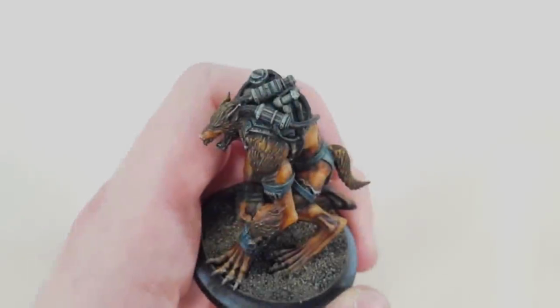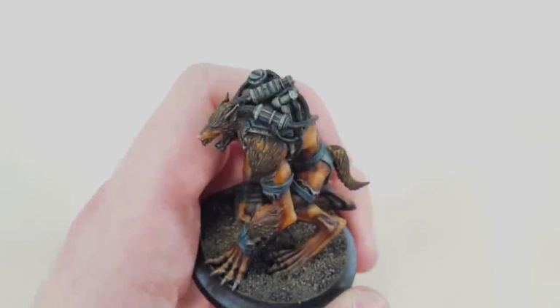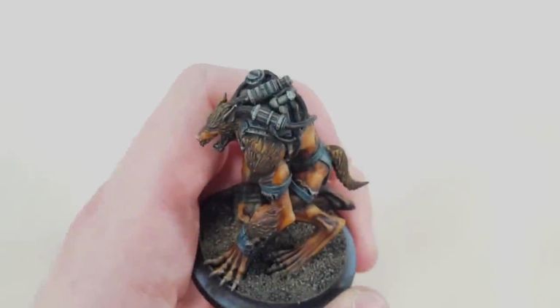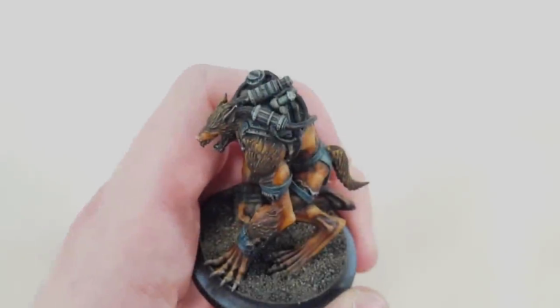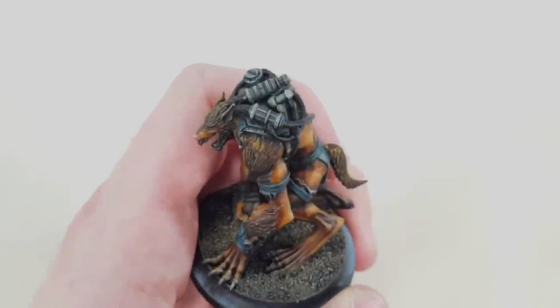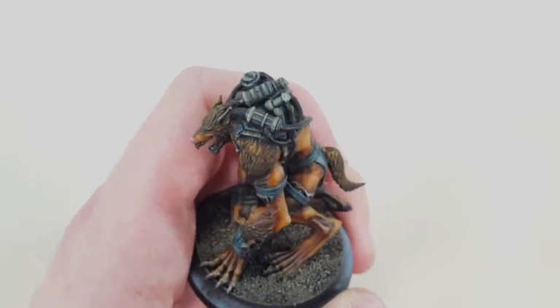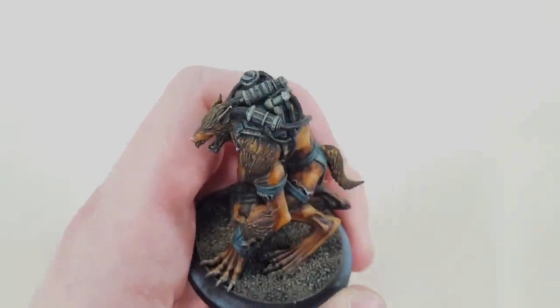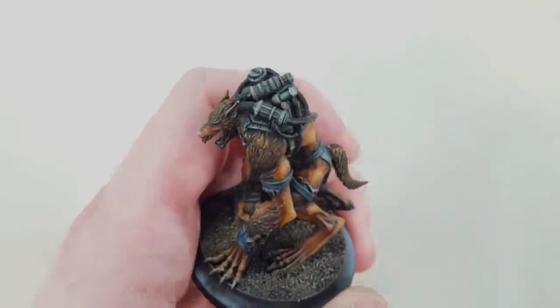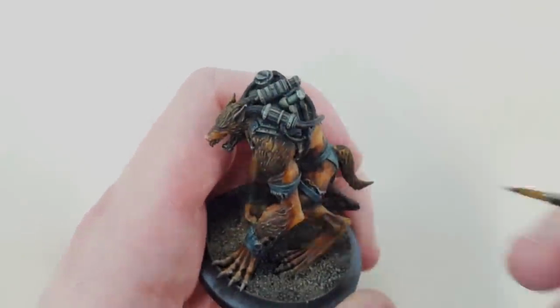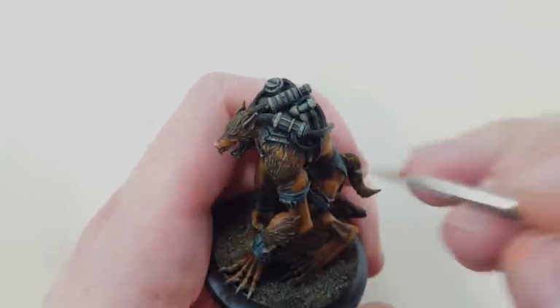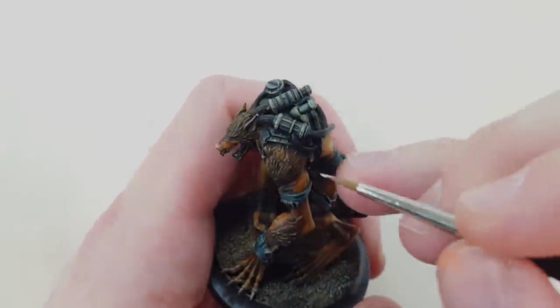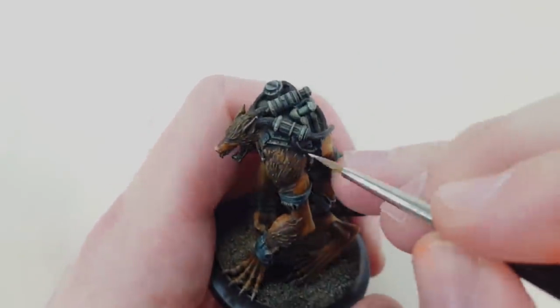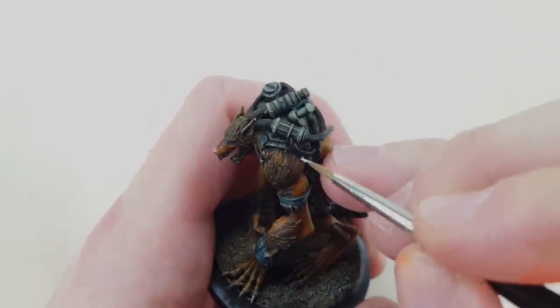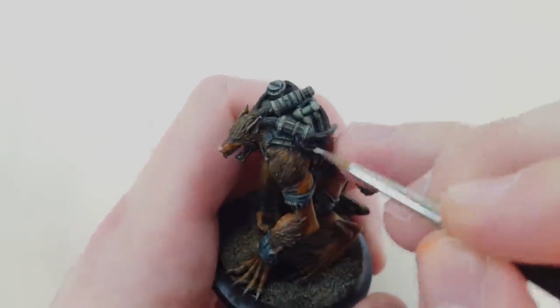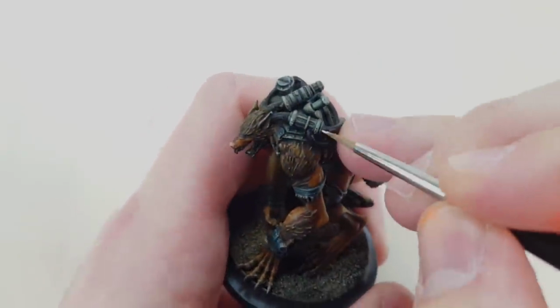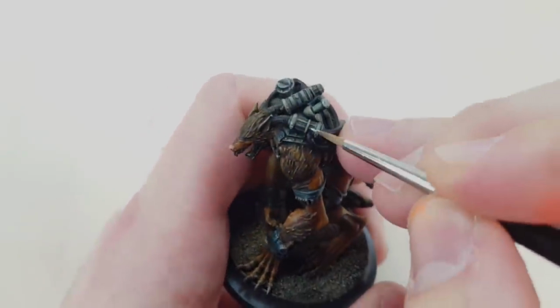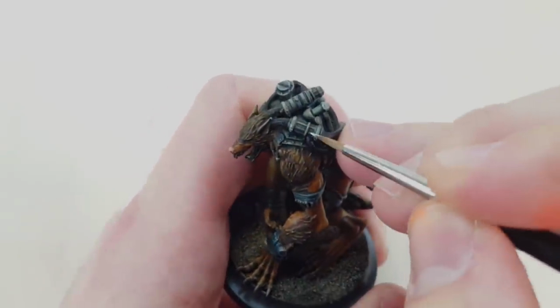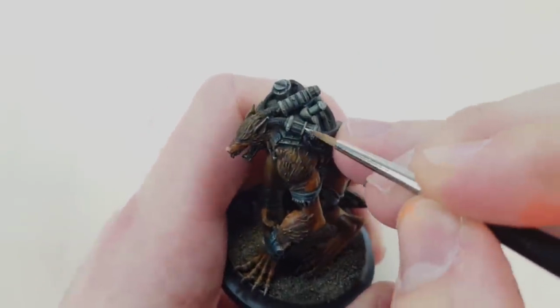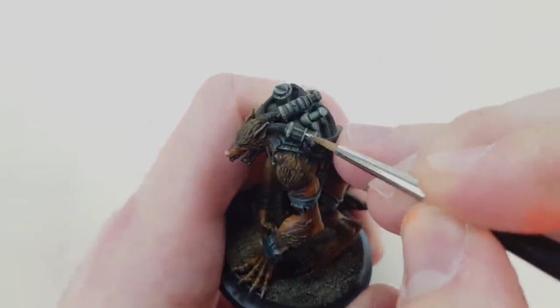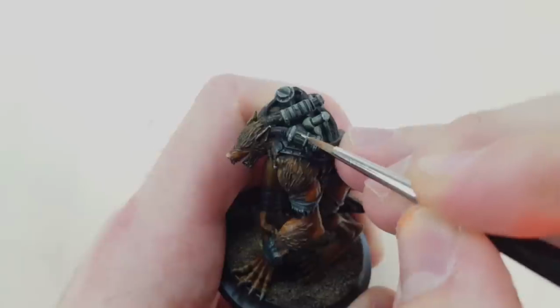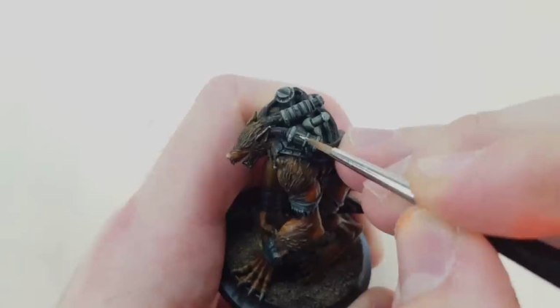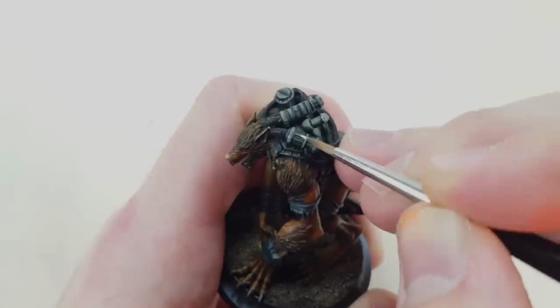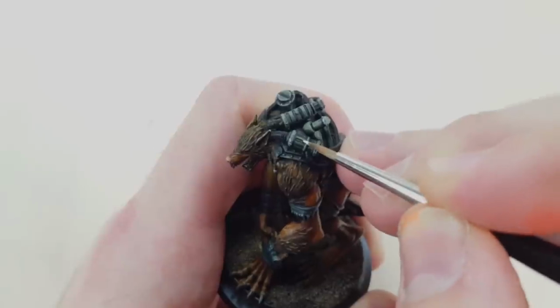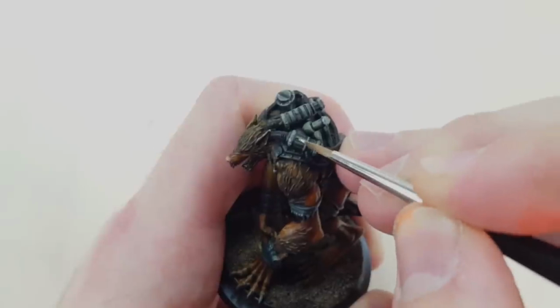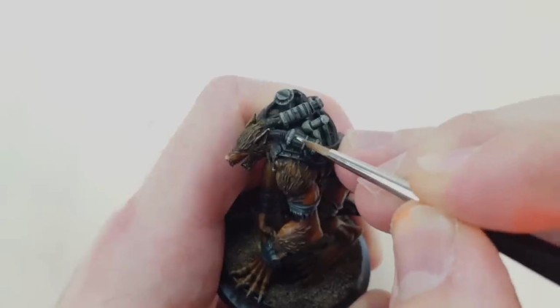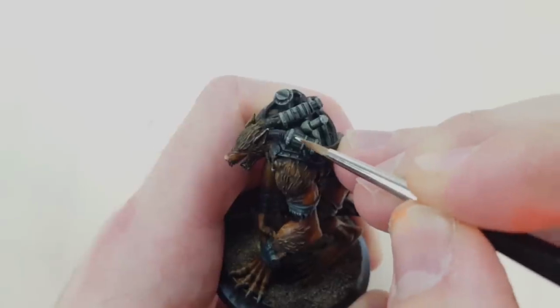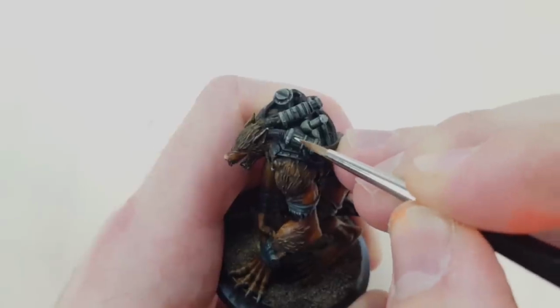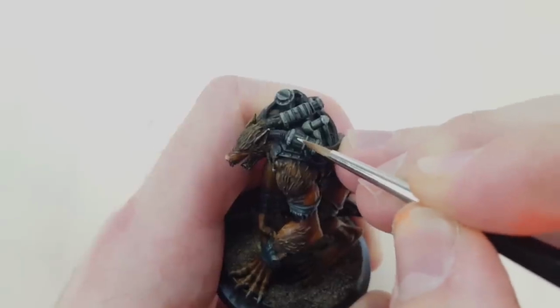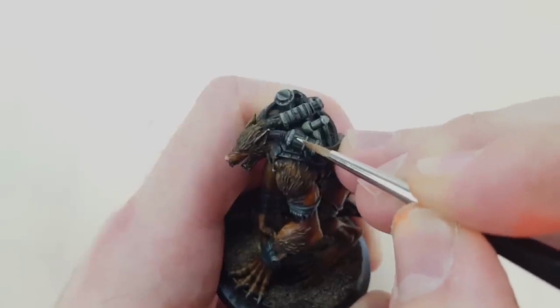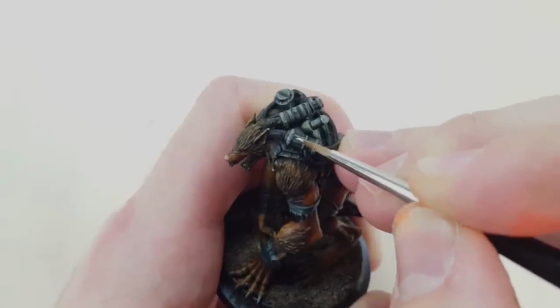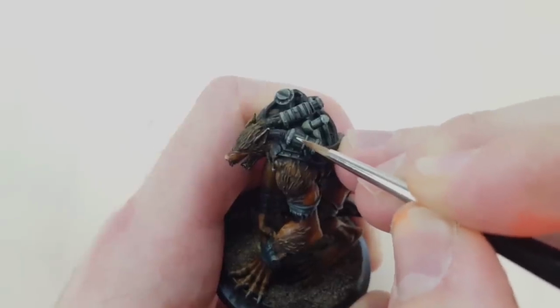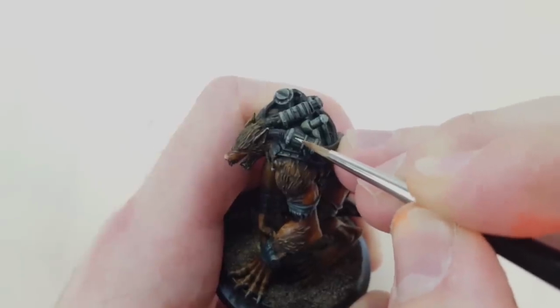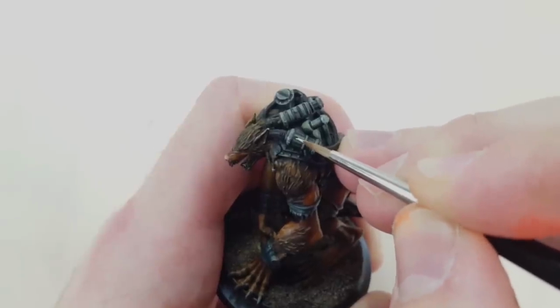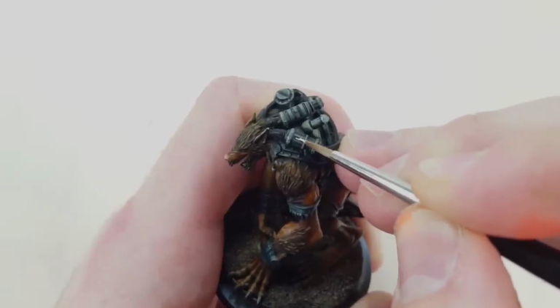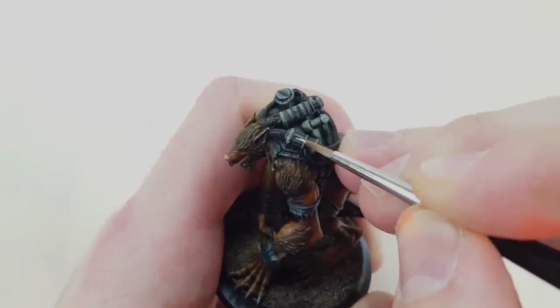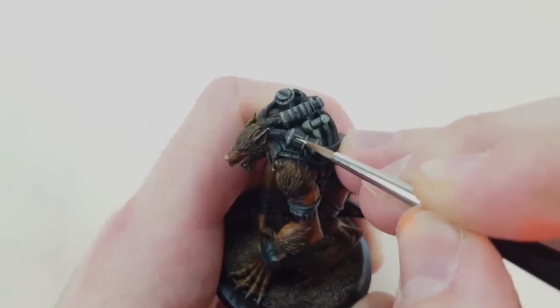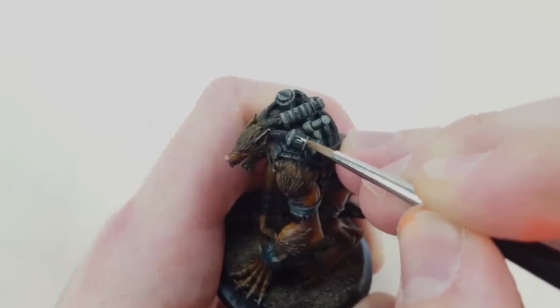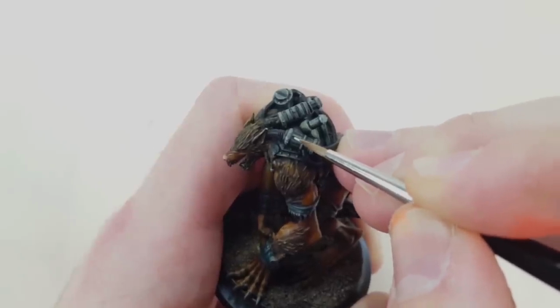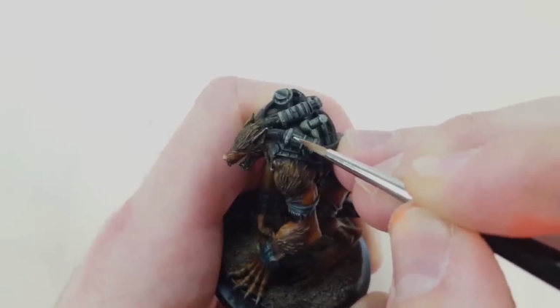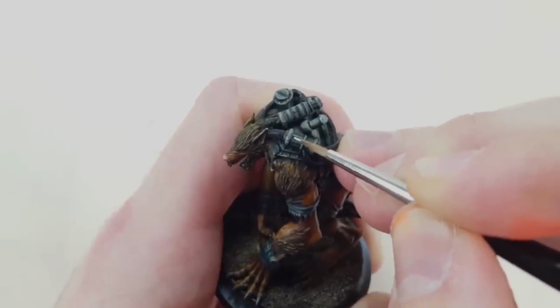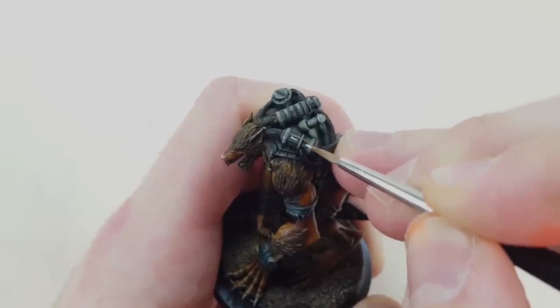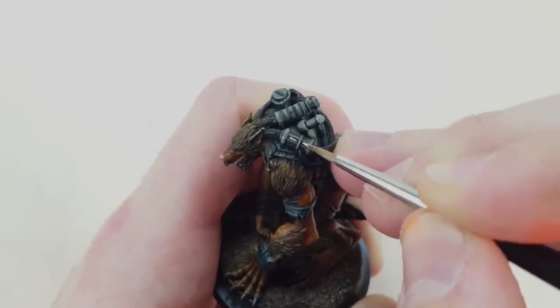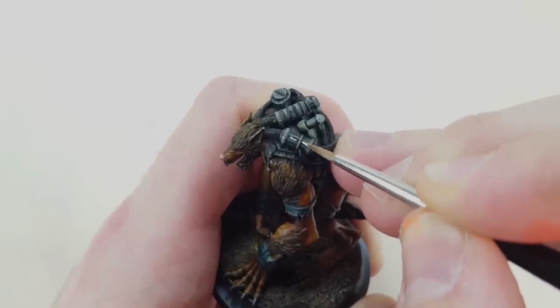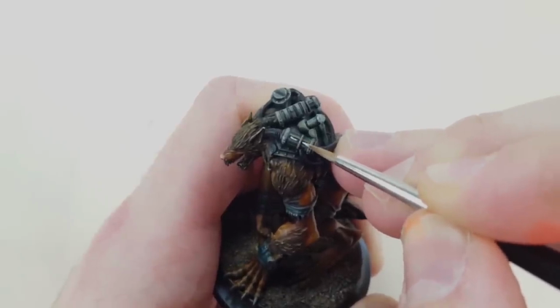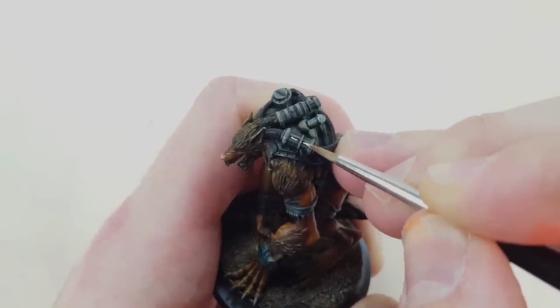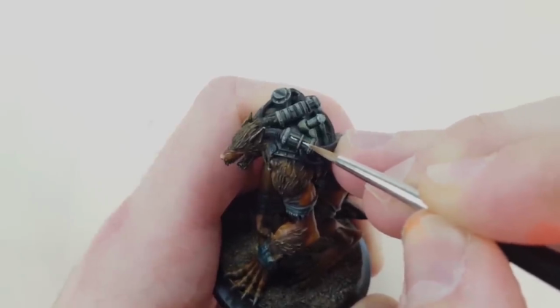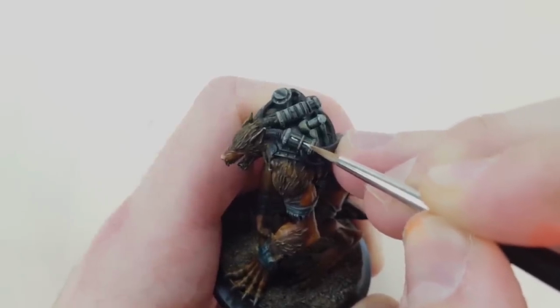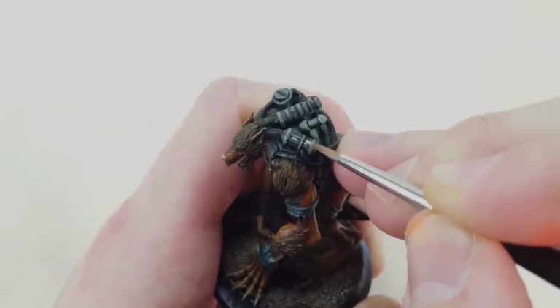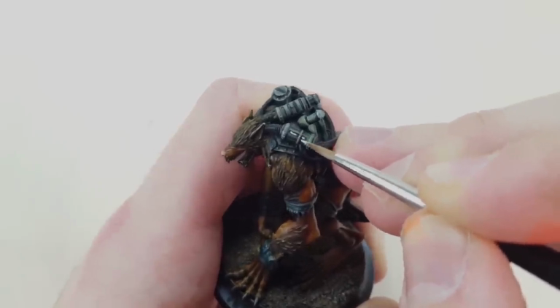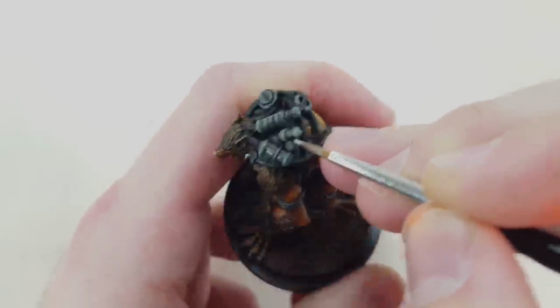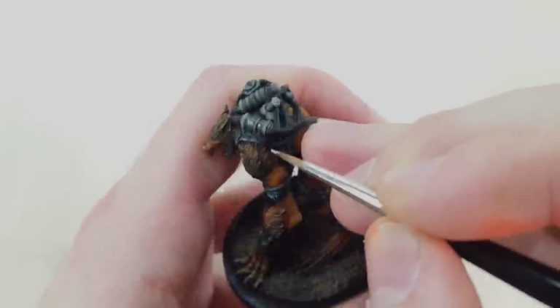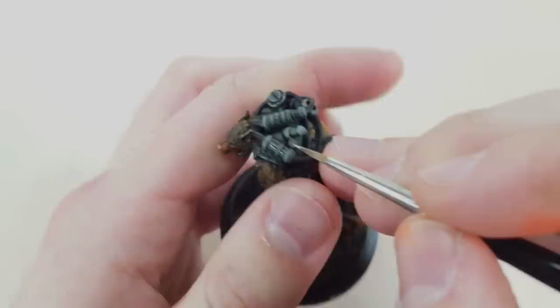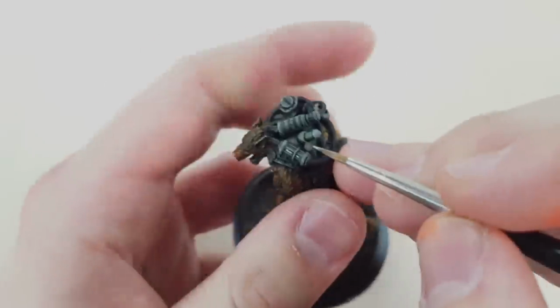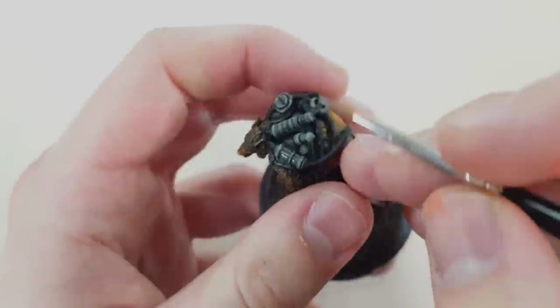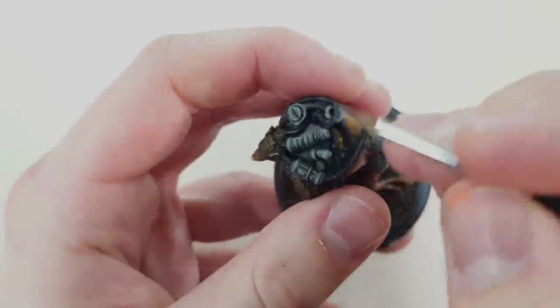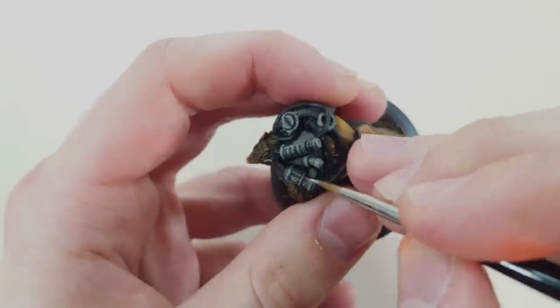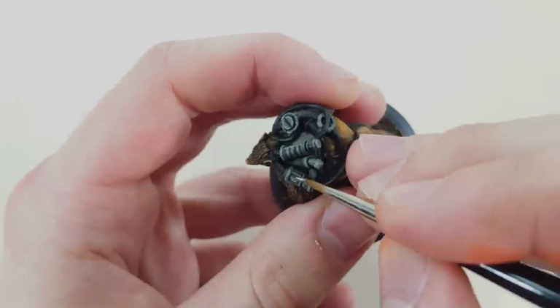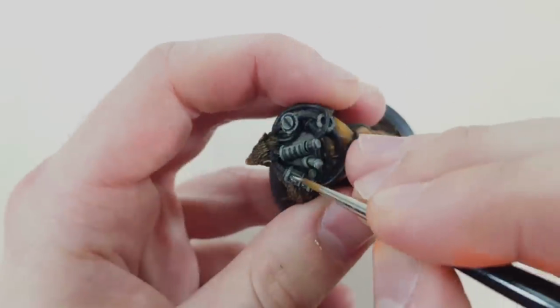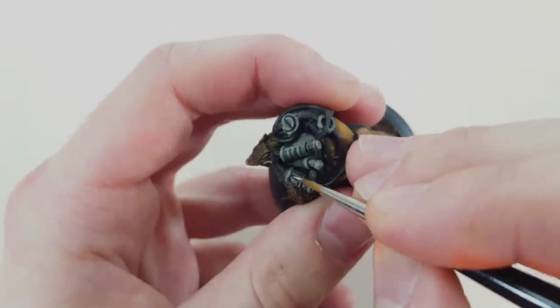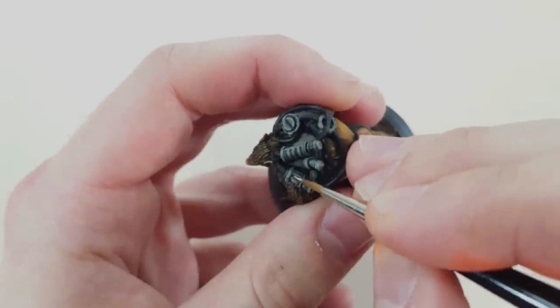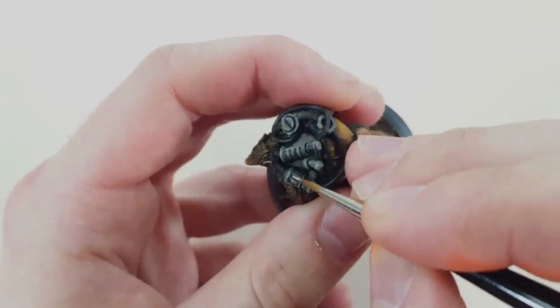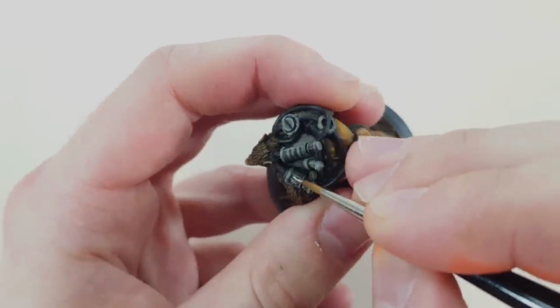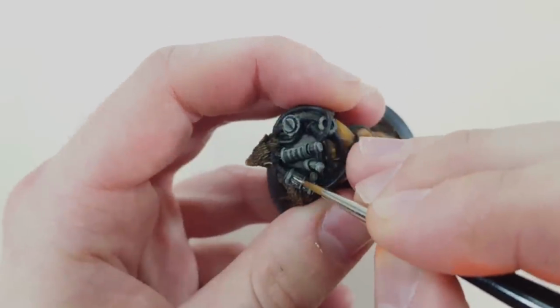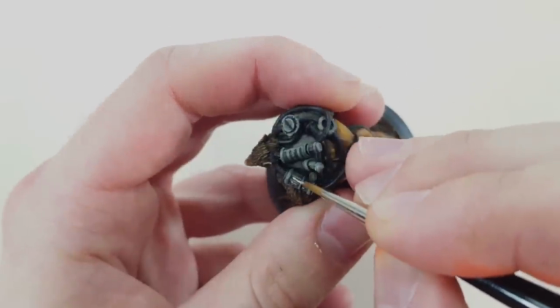Step 1: you'll want to focus pure white in the middle of the detail. This will be where the most vibrant source of light will emit the most.